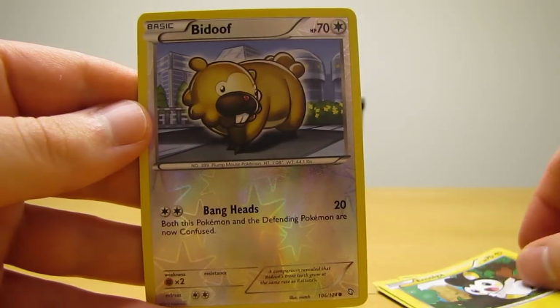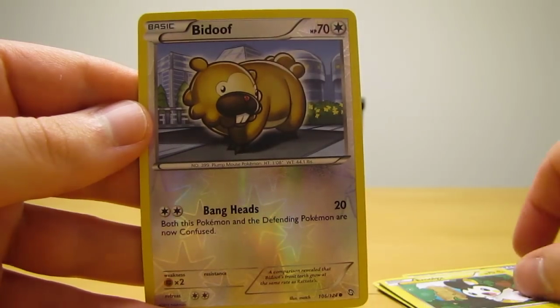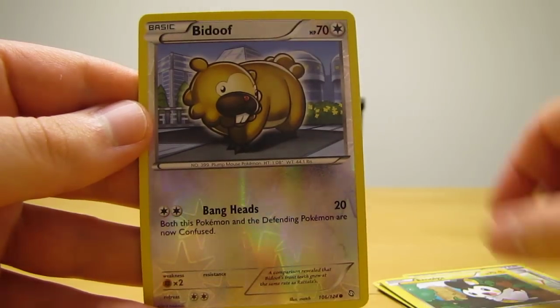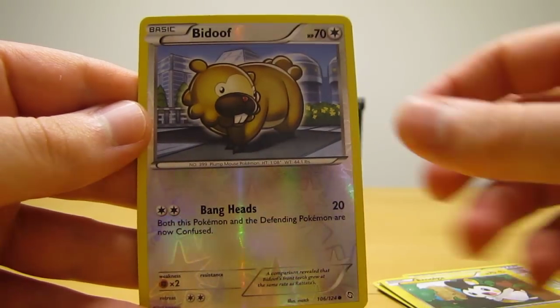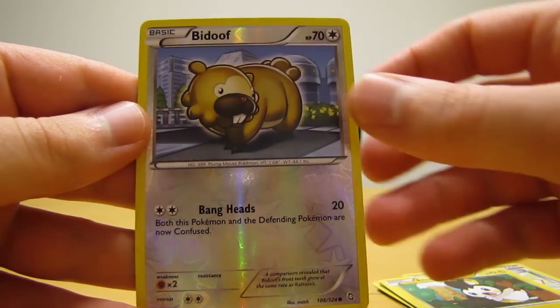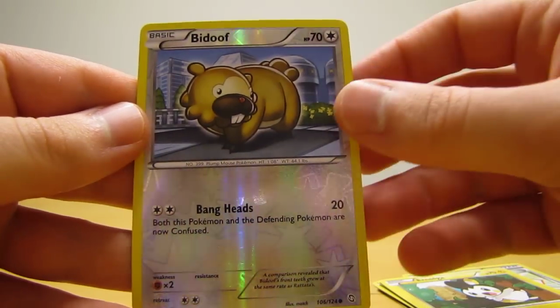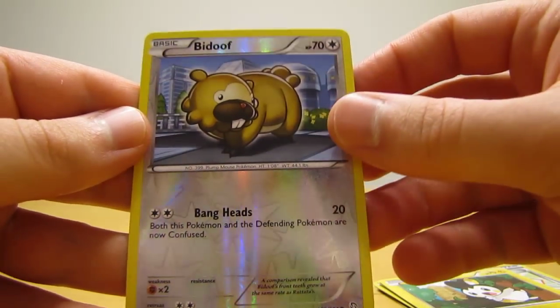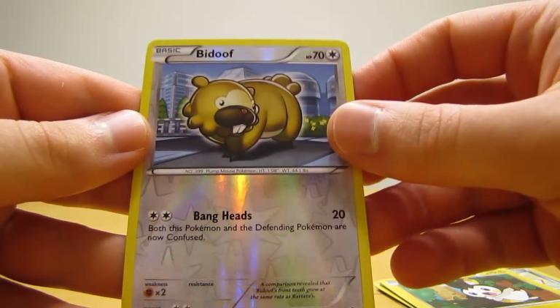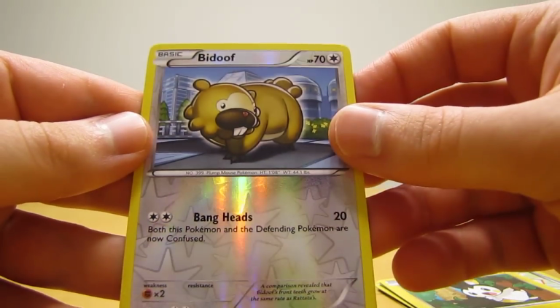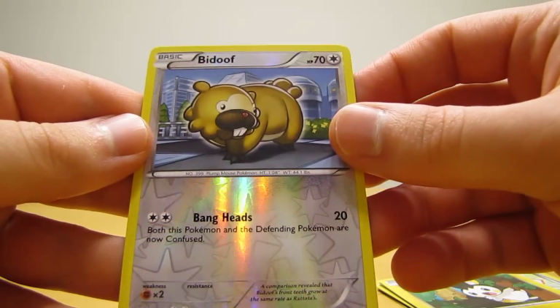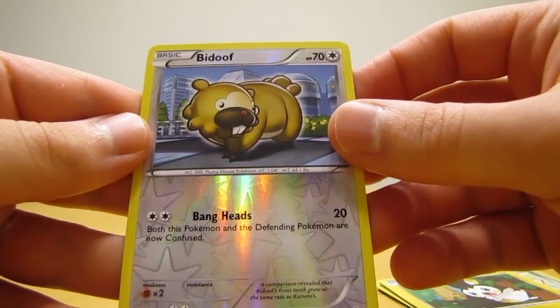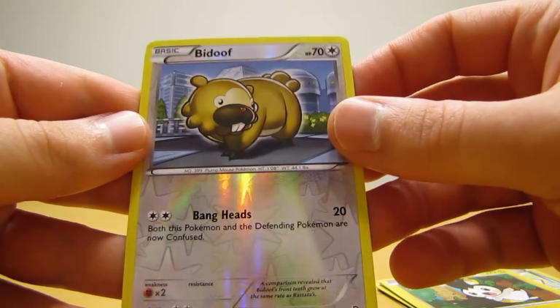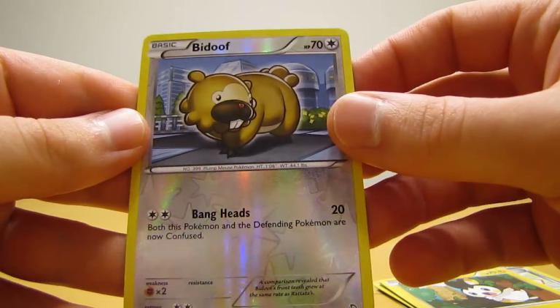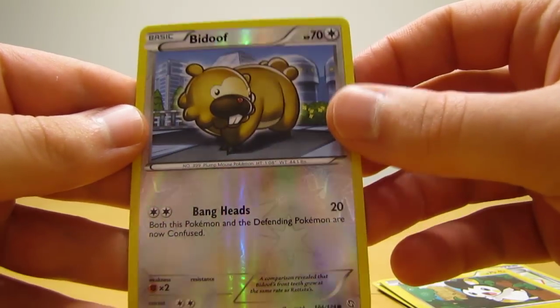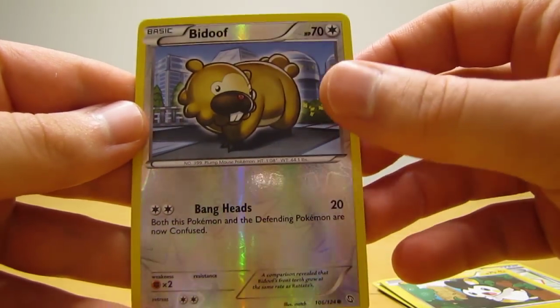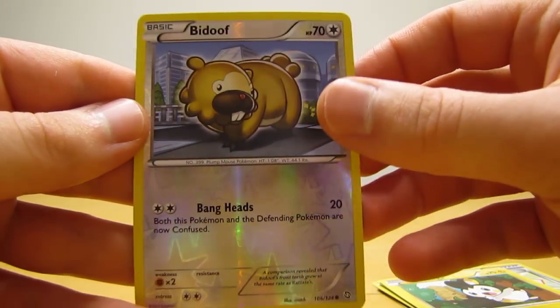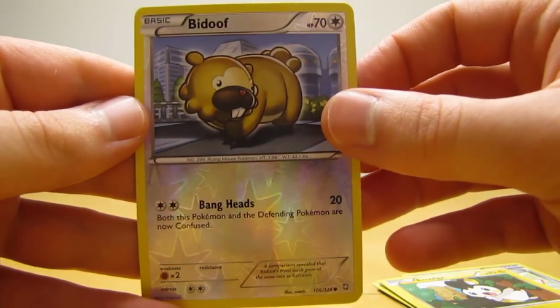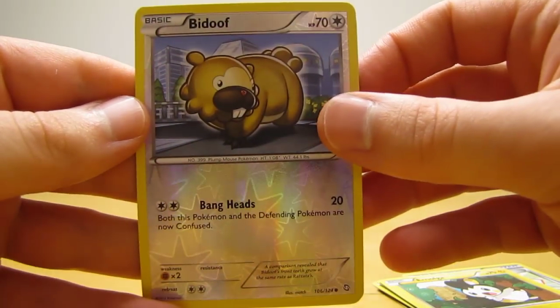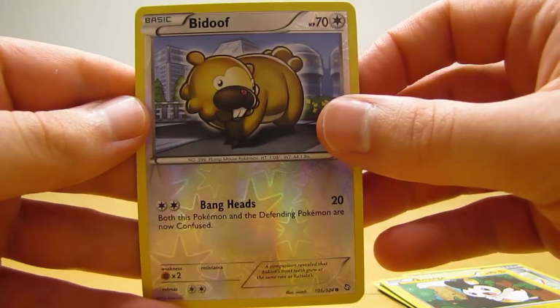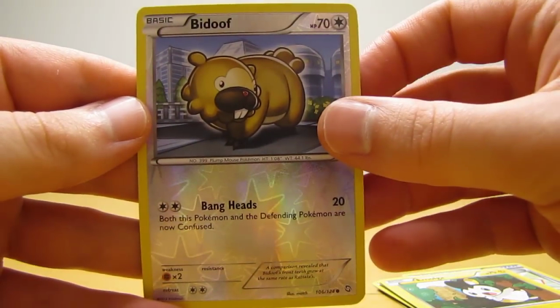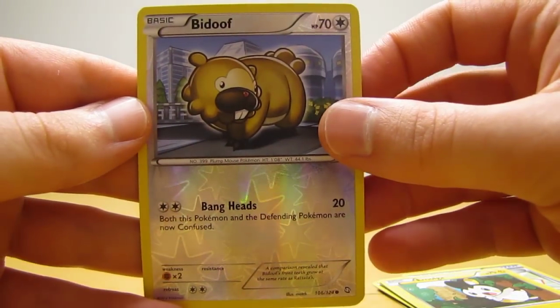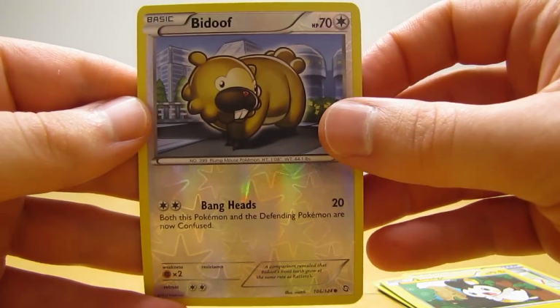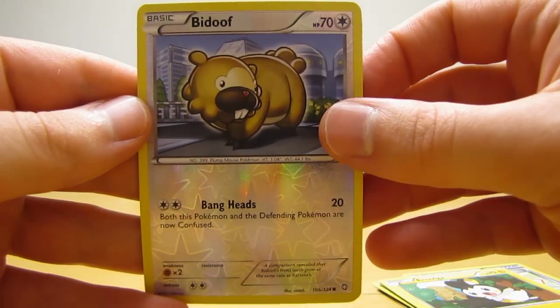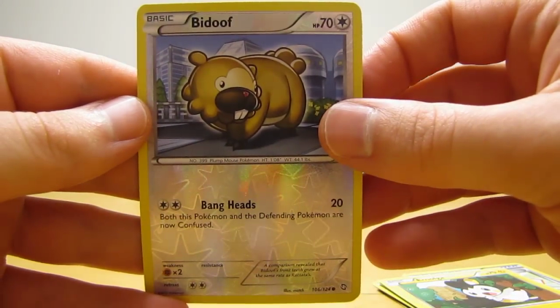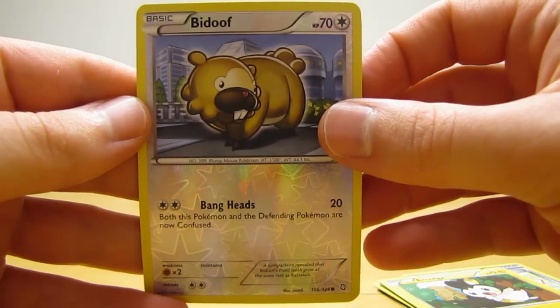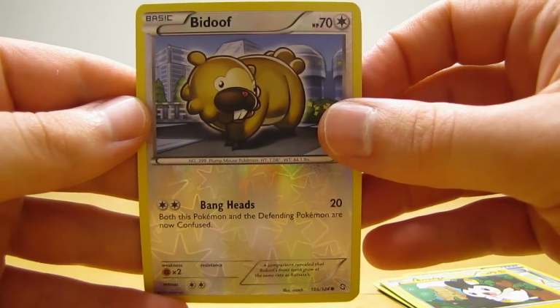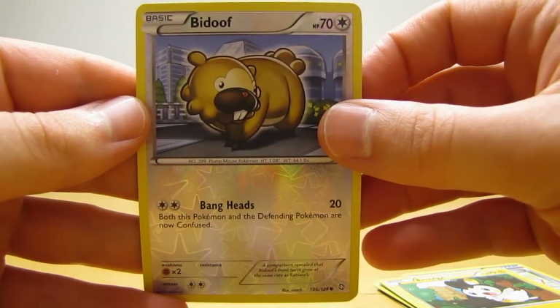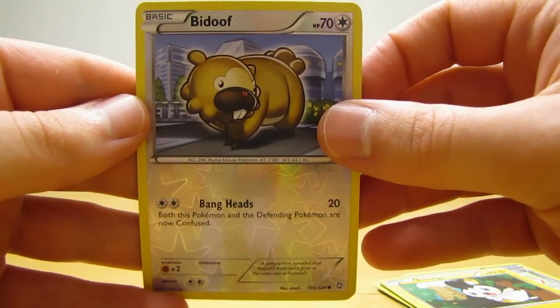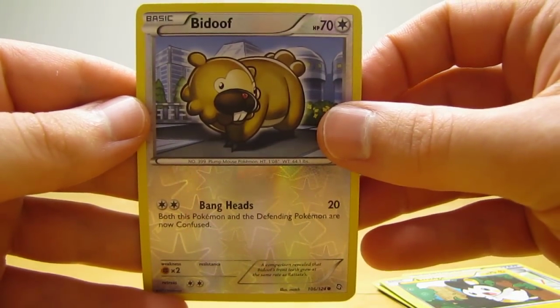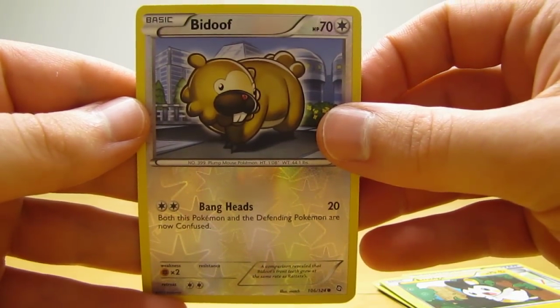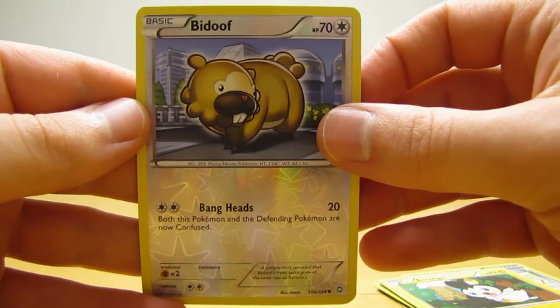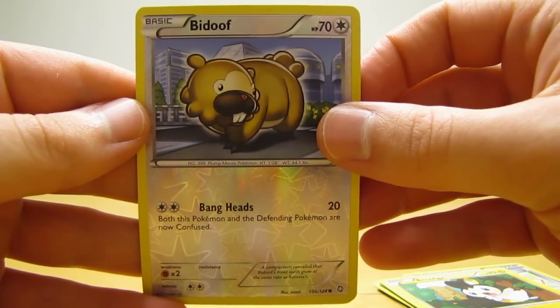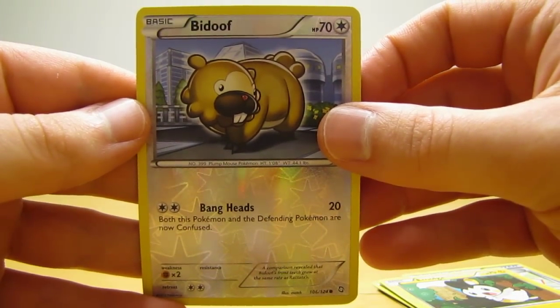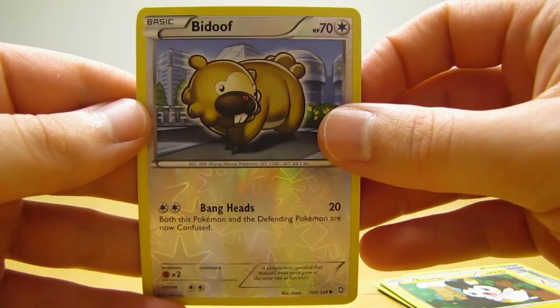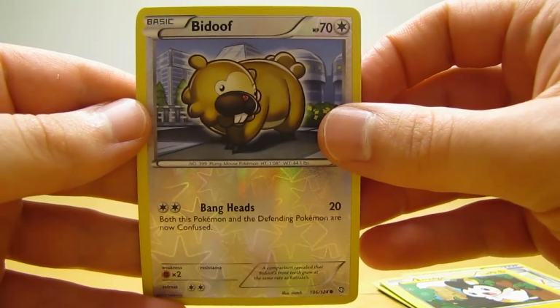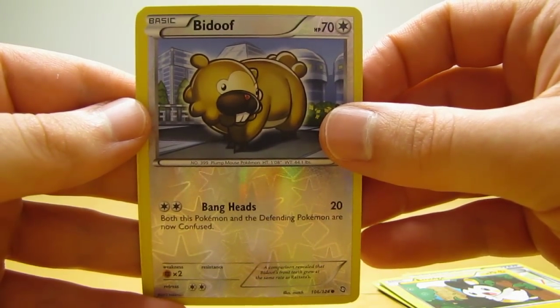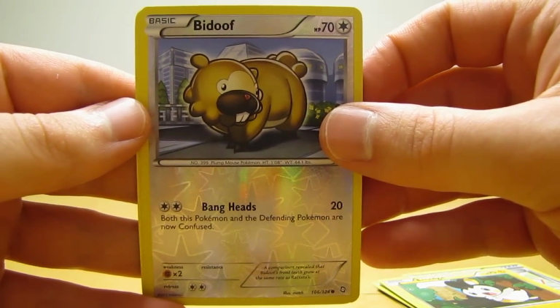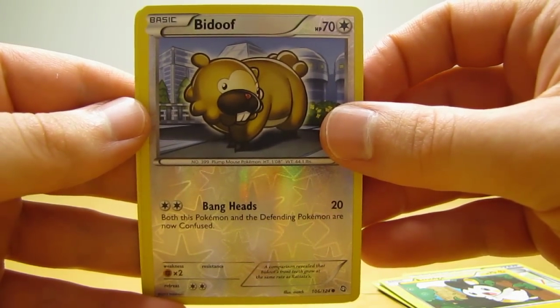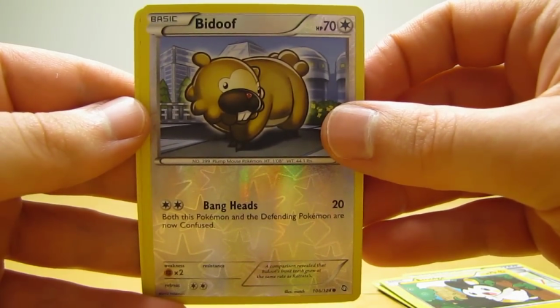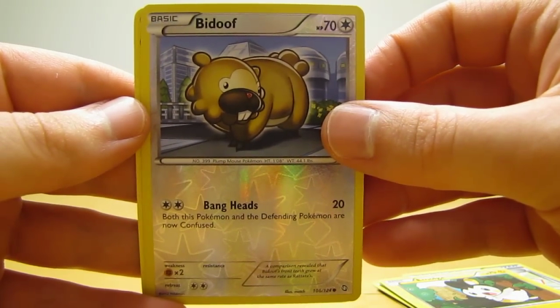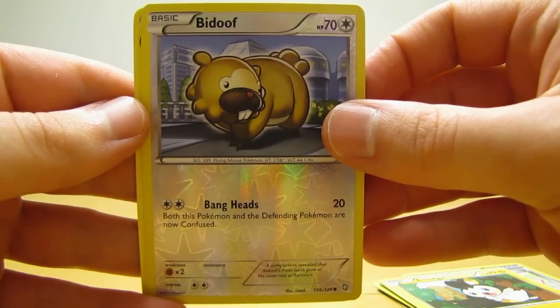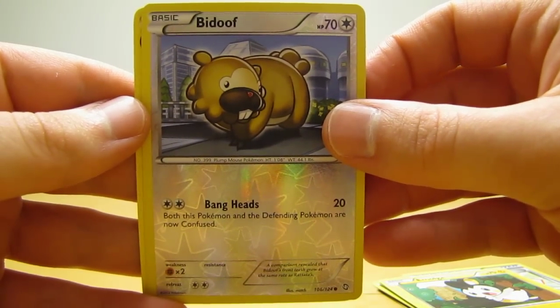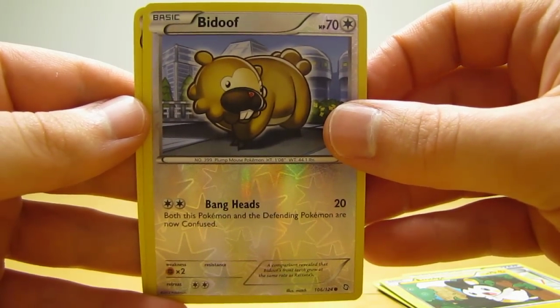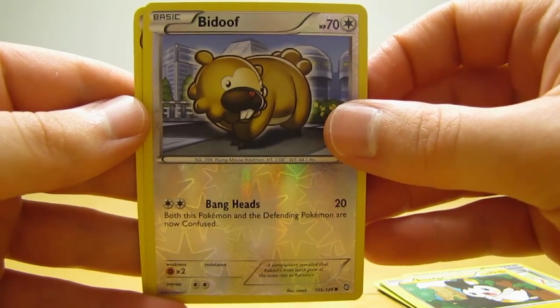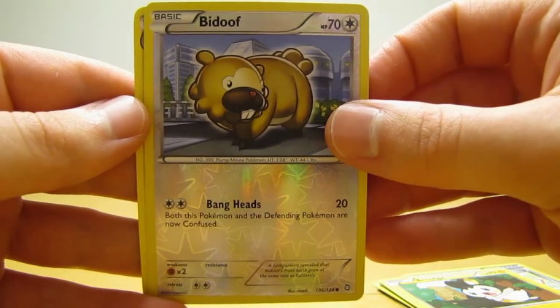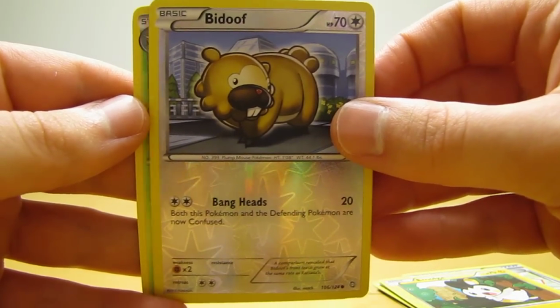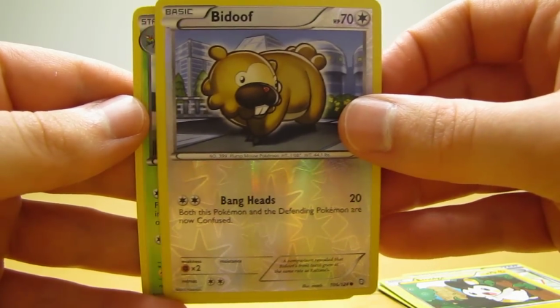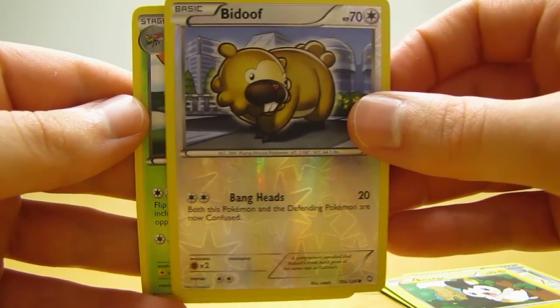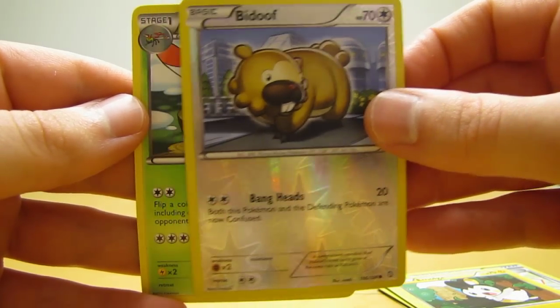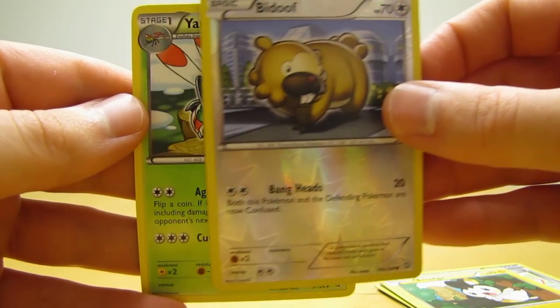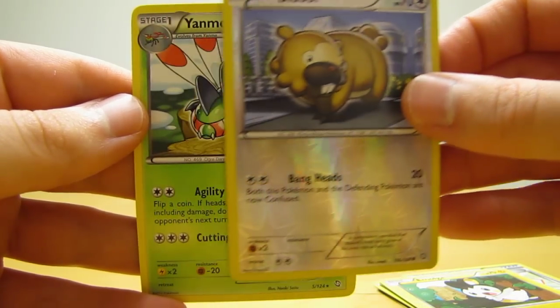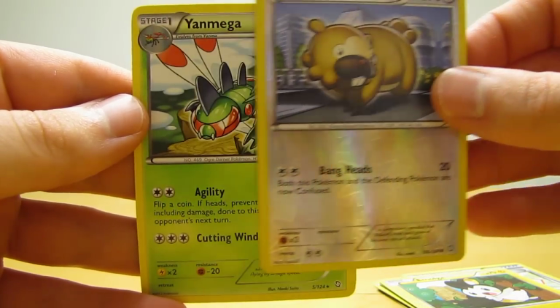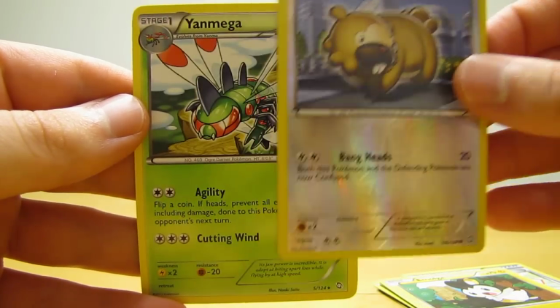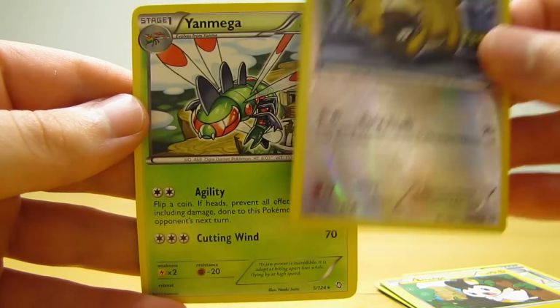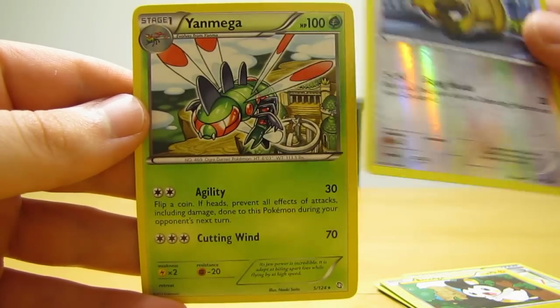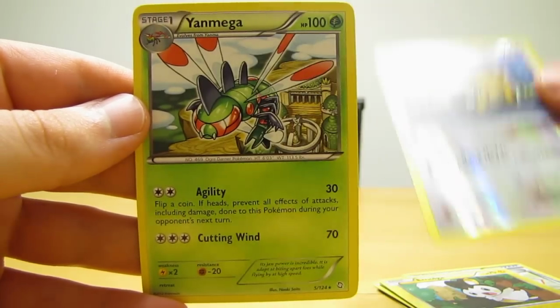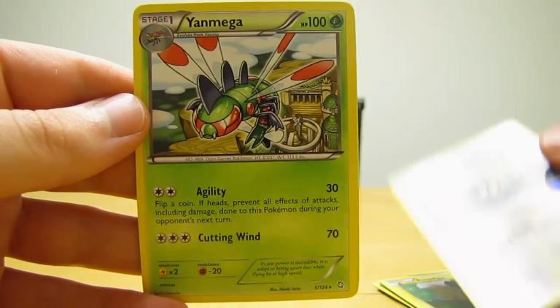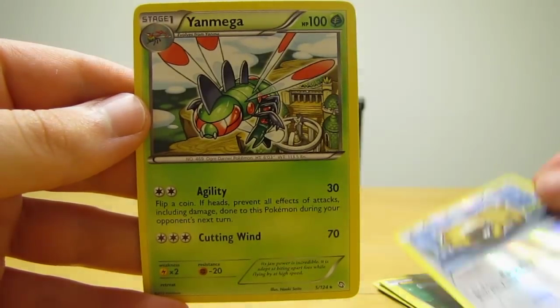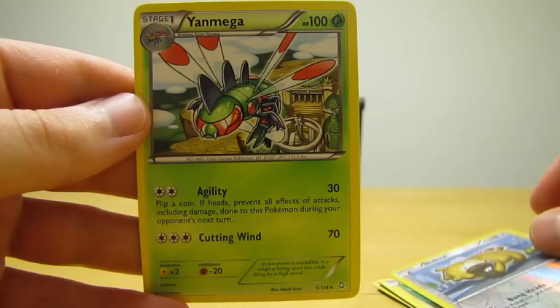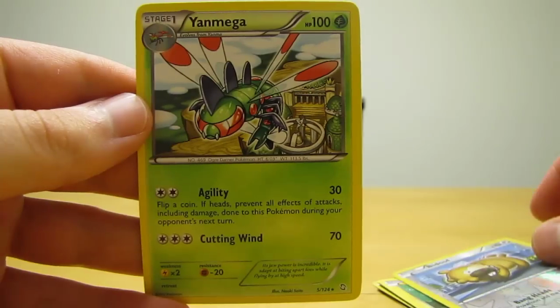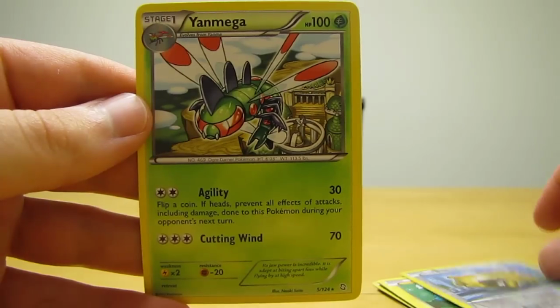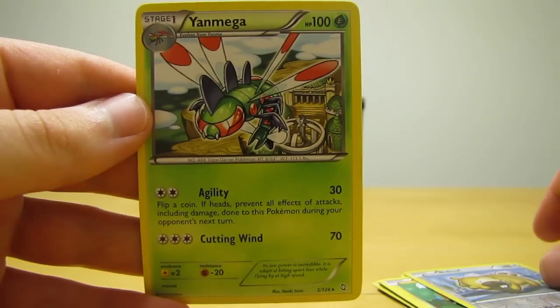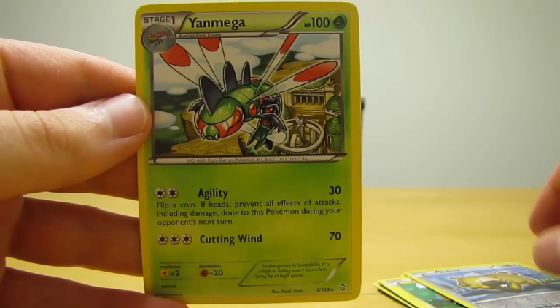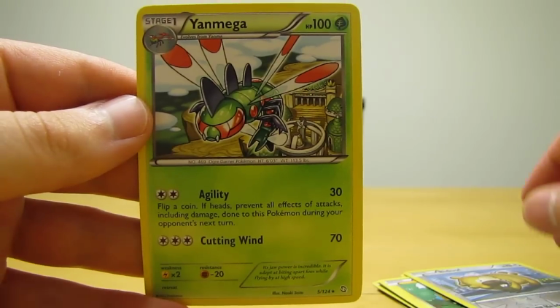Bidoof reverse hollow, which is just a common. And the rare in the pack is a Yanmega.